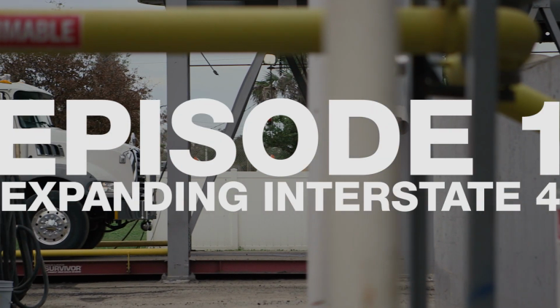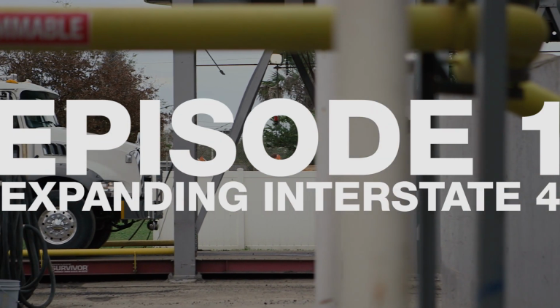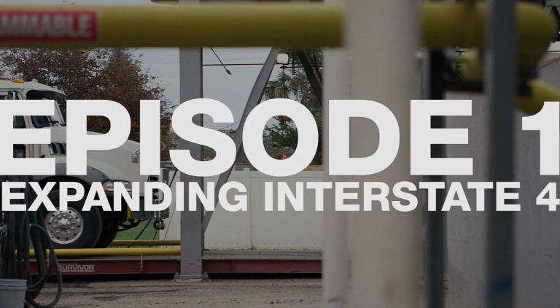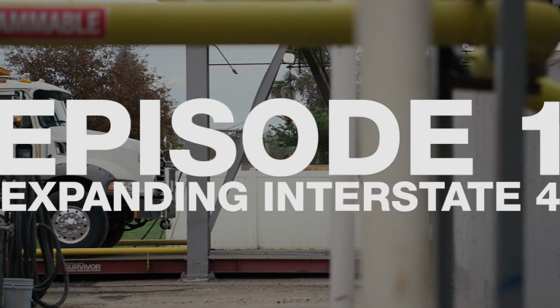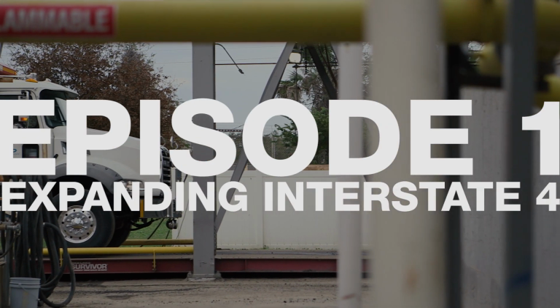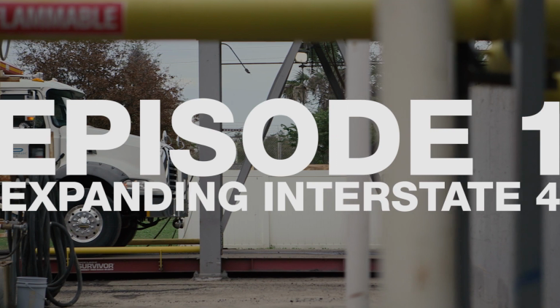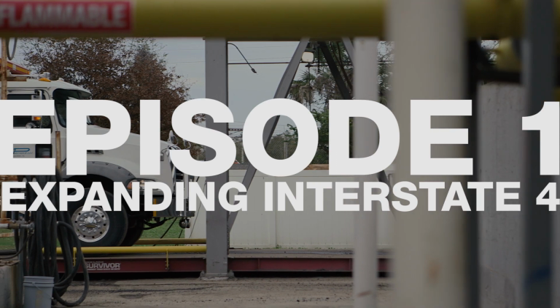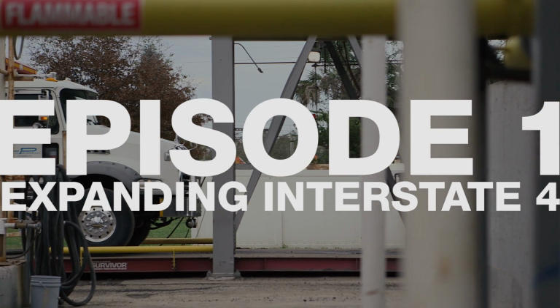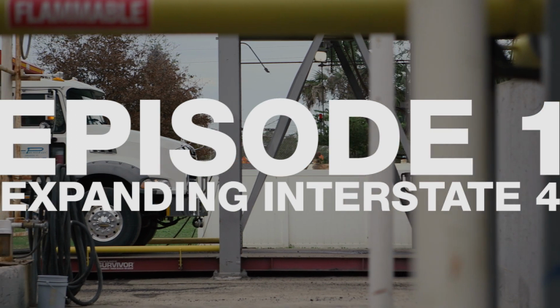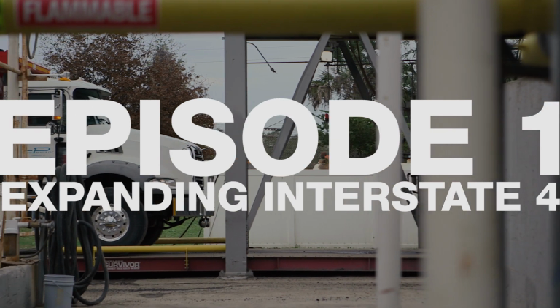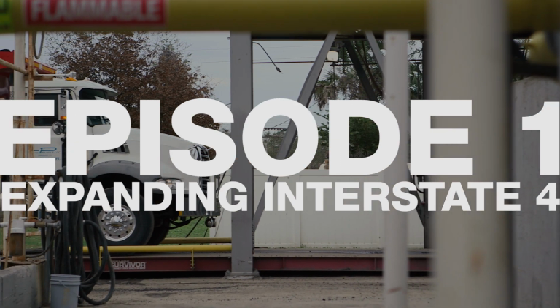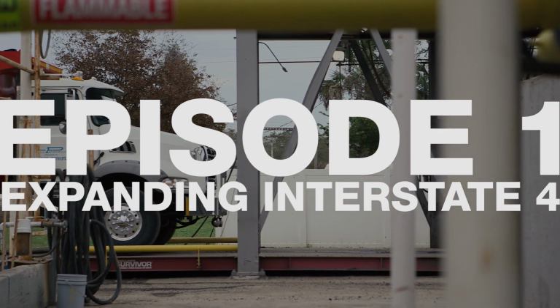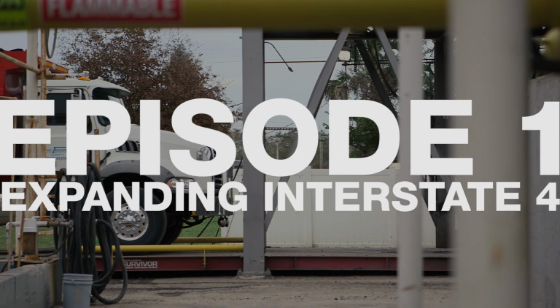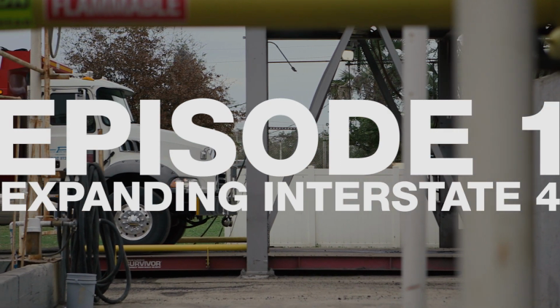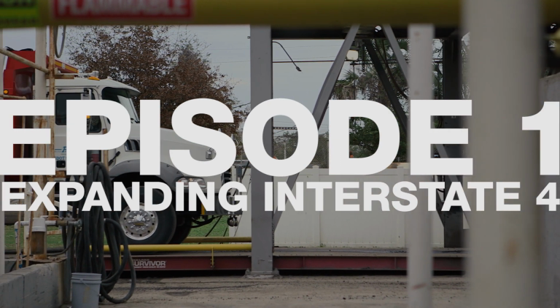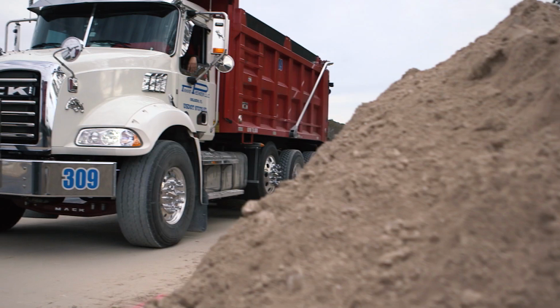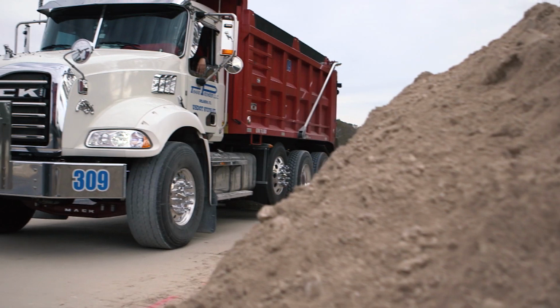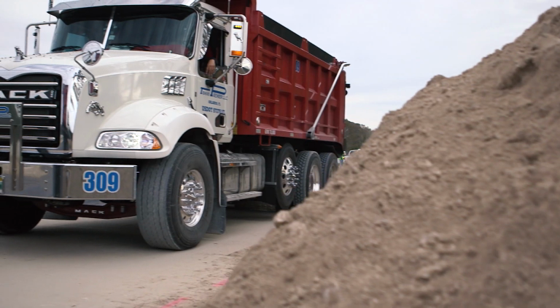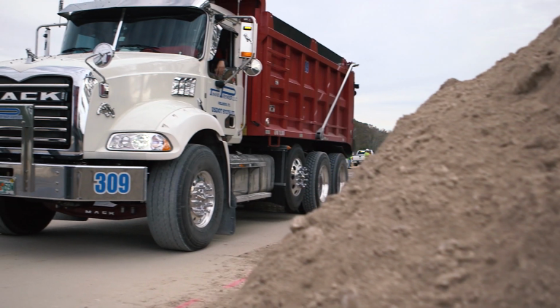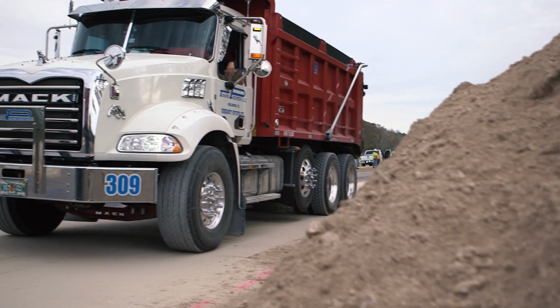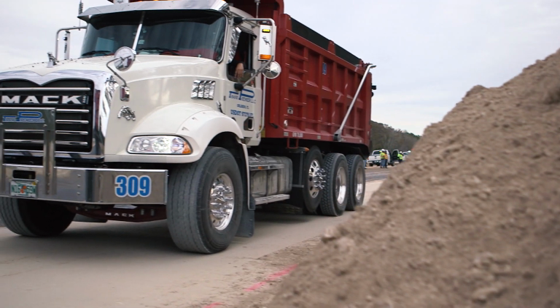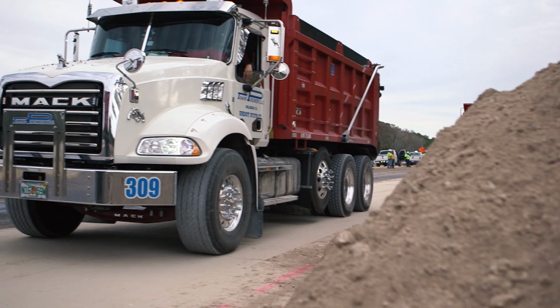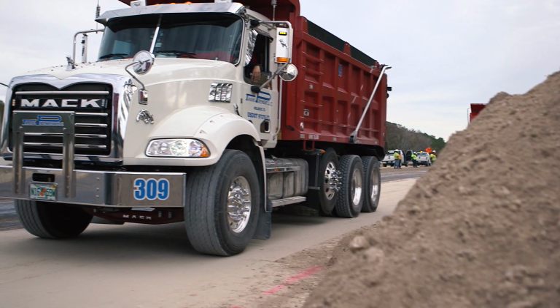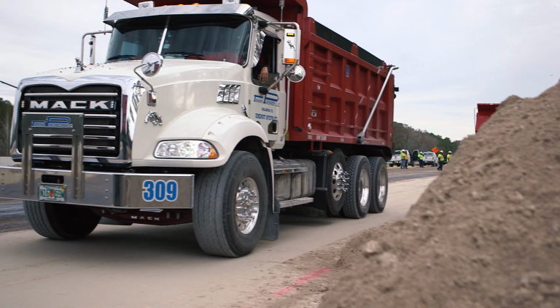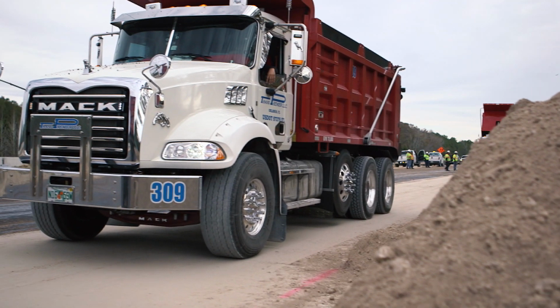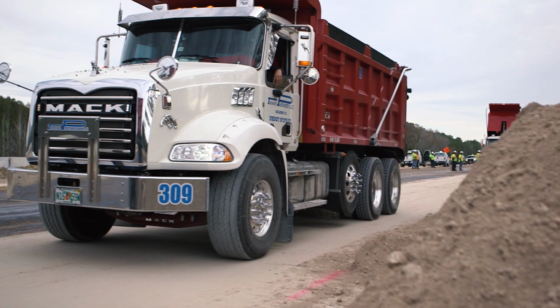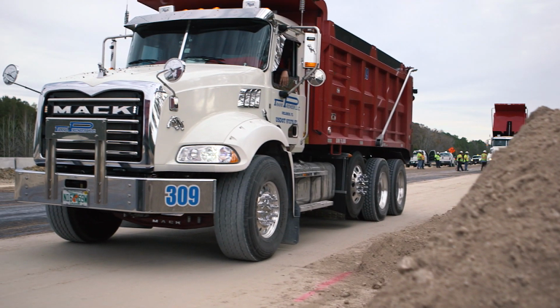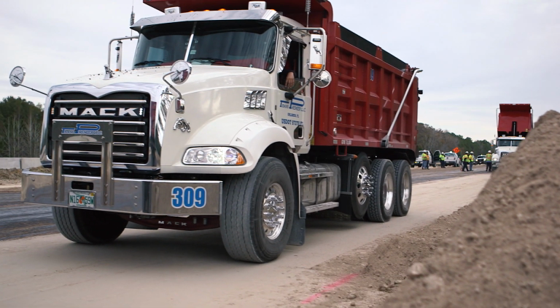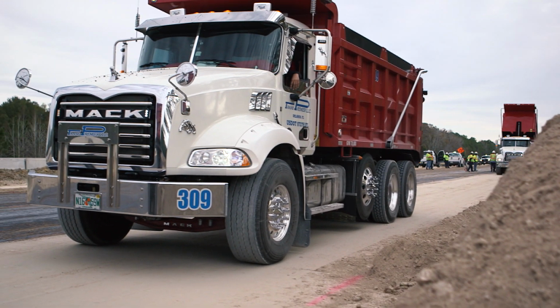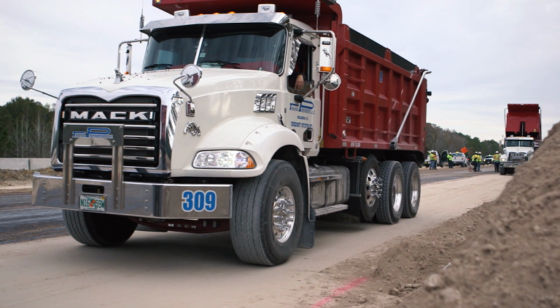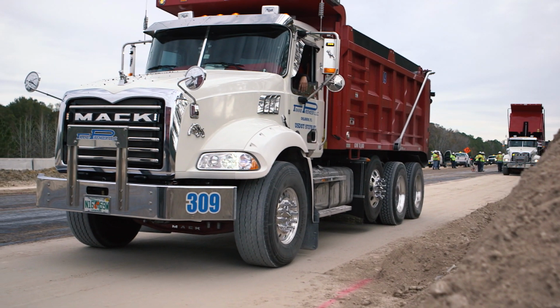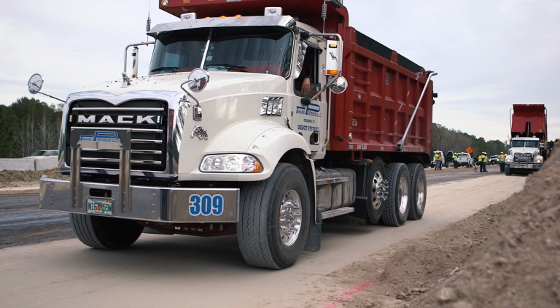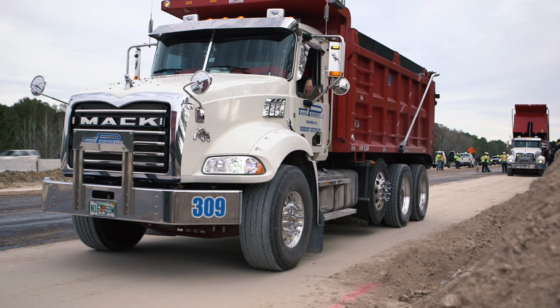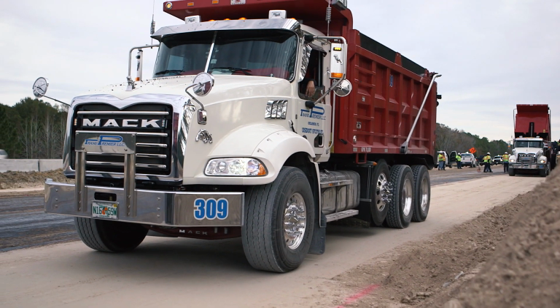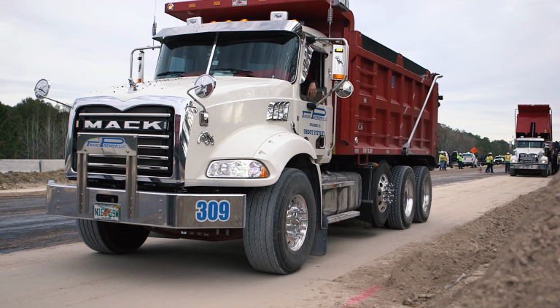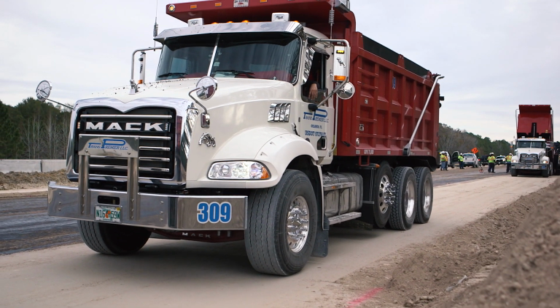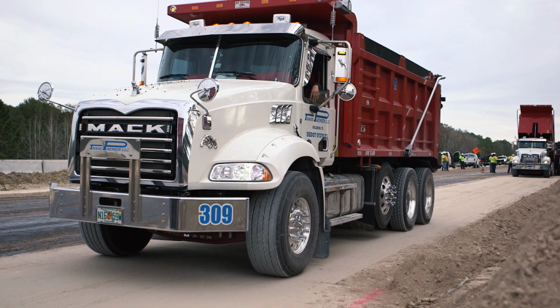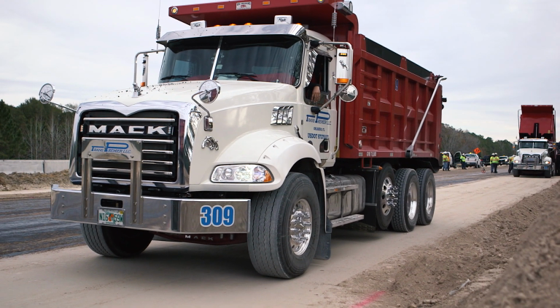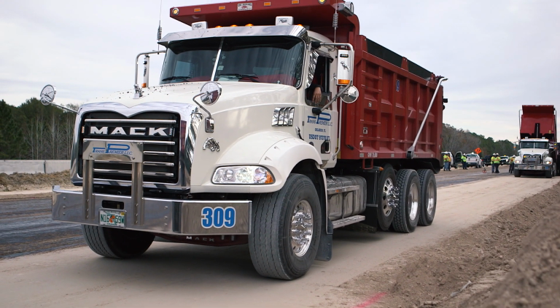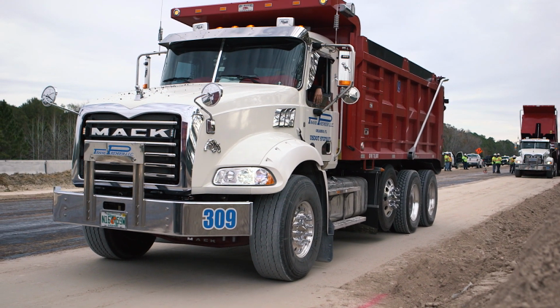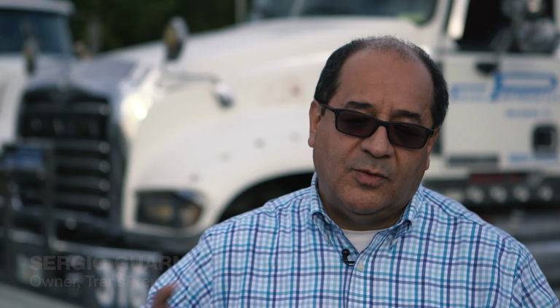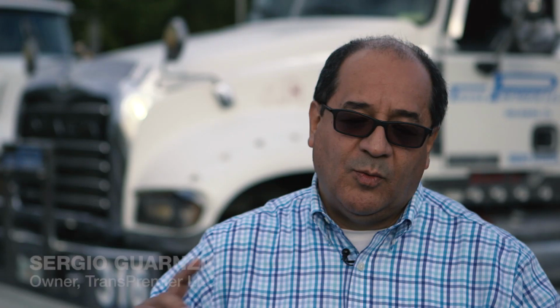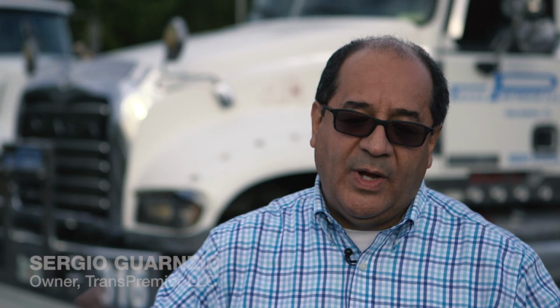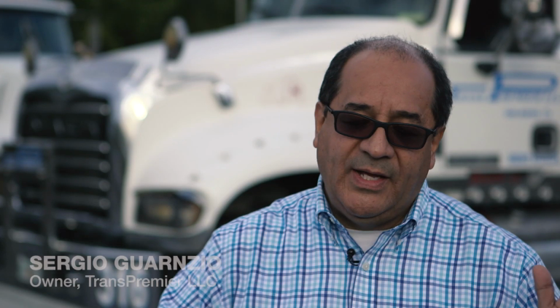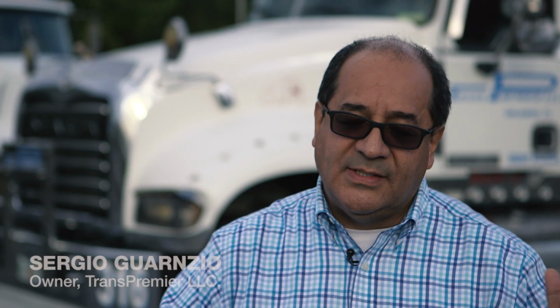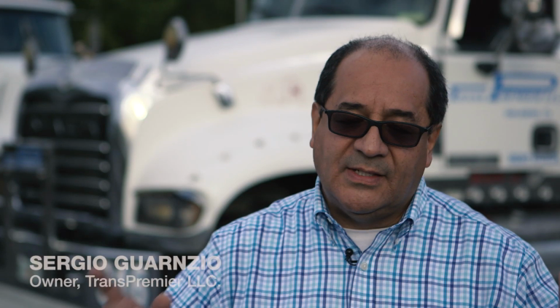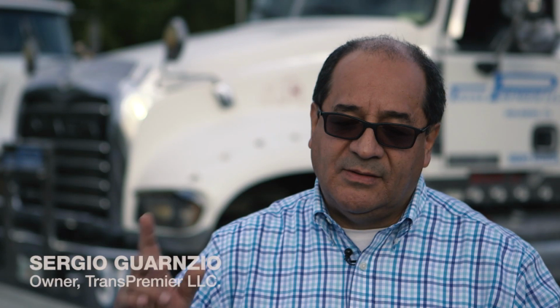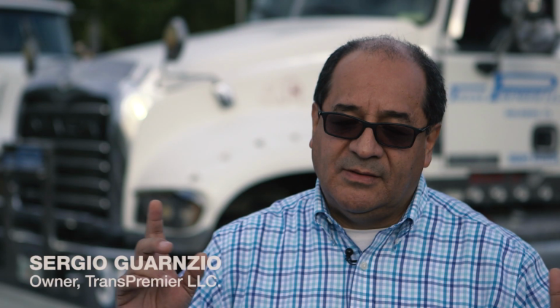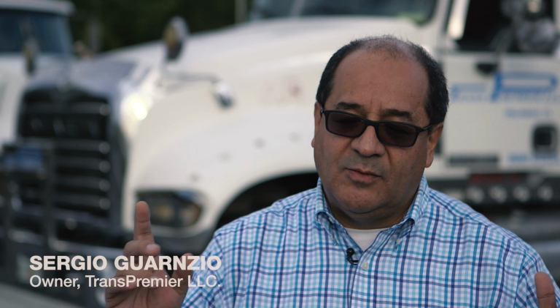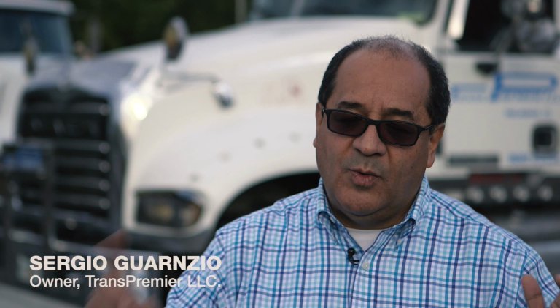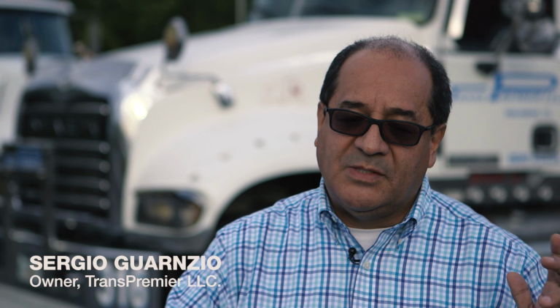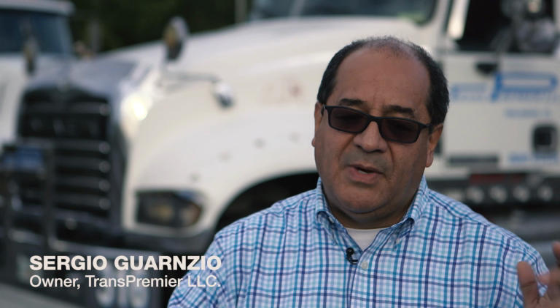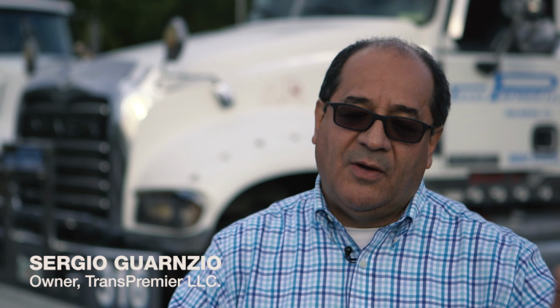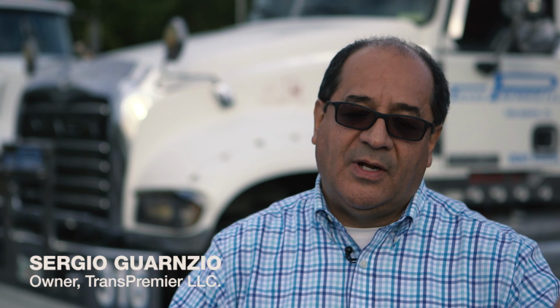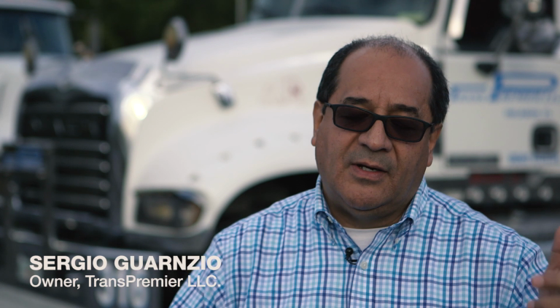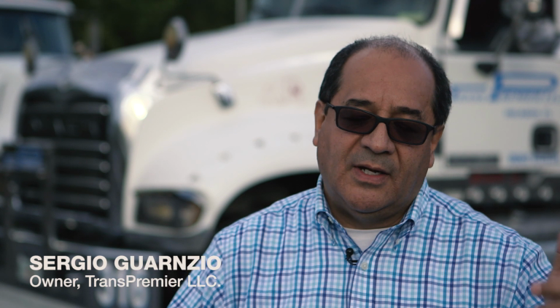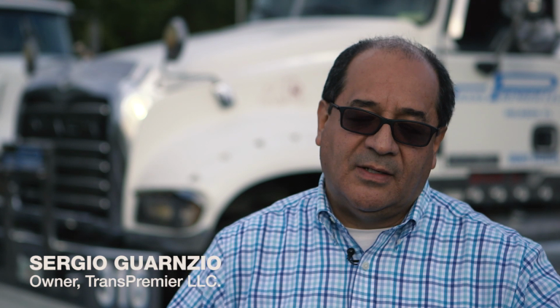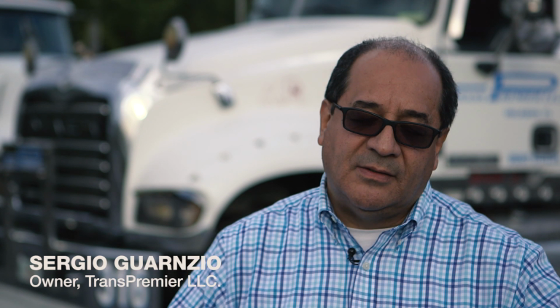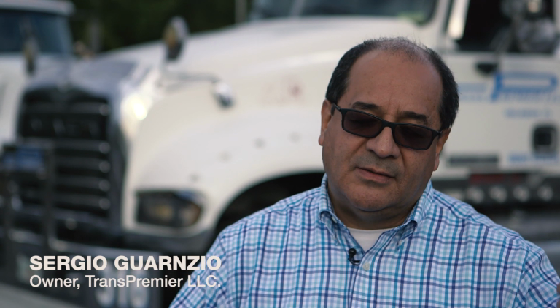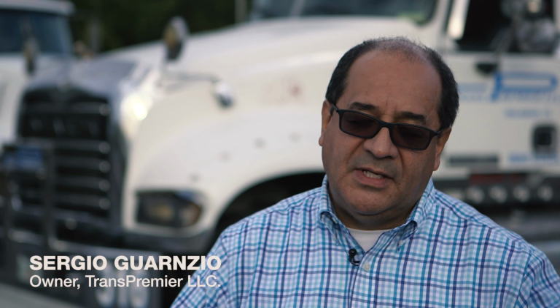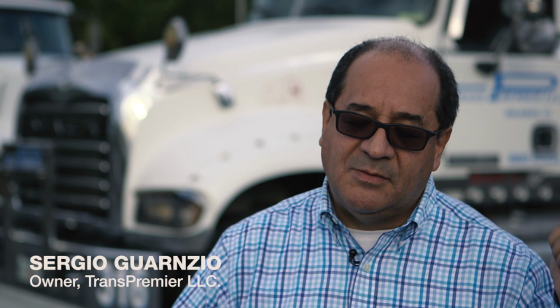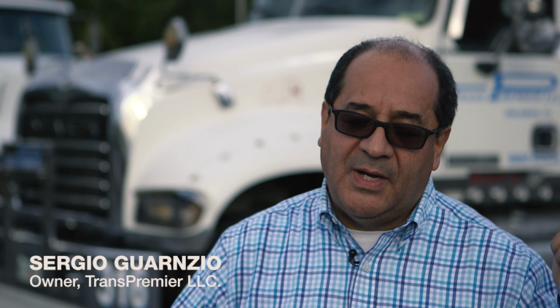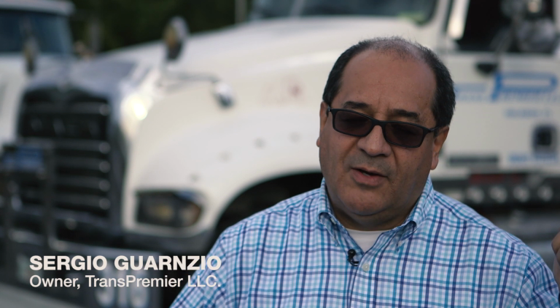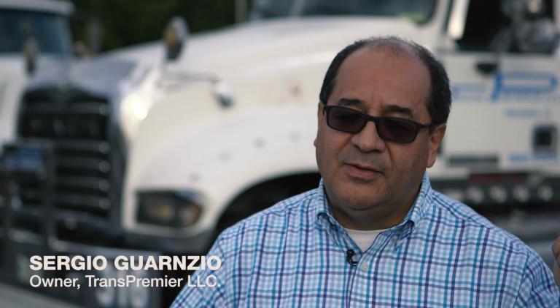This is 14 miles. We span the I-4 in both ways, westbound and eastbound.